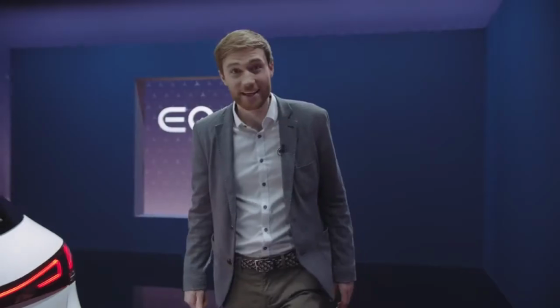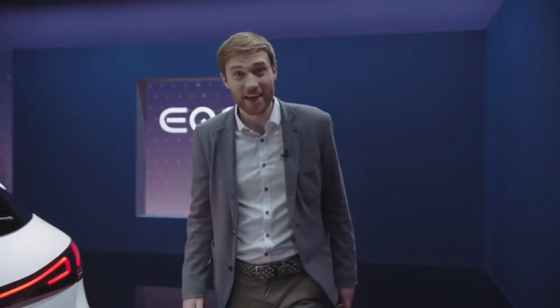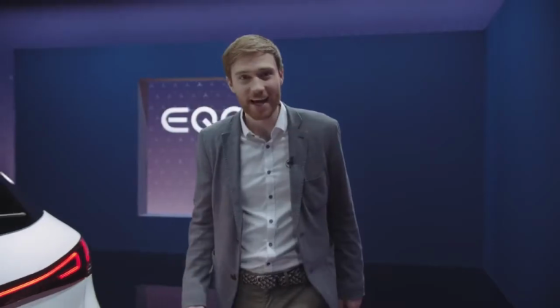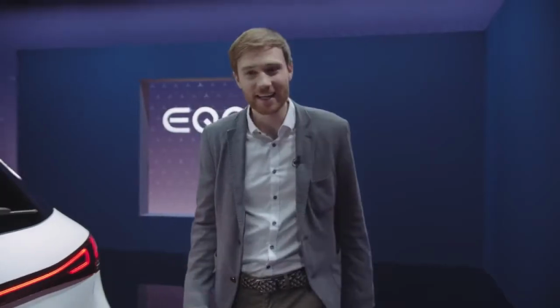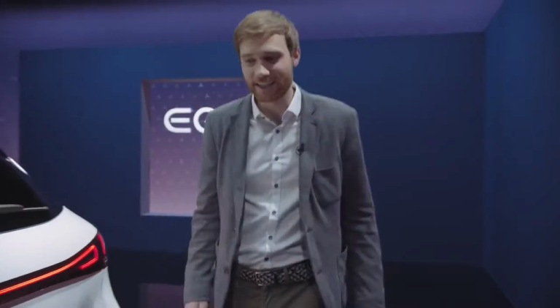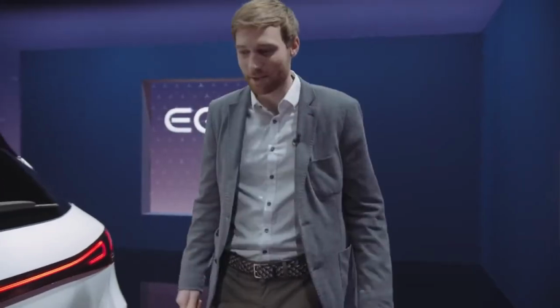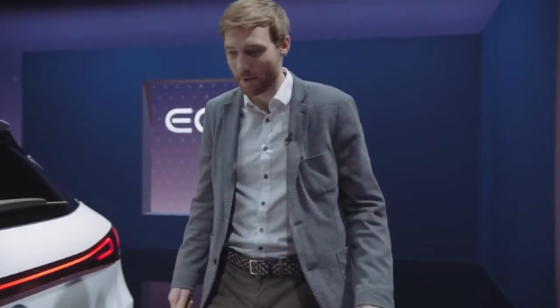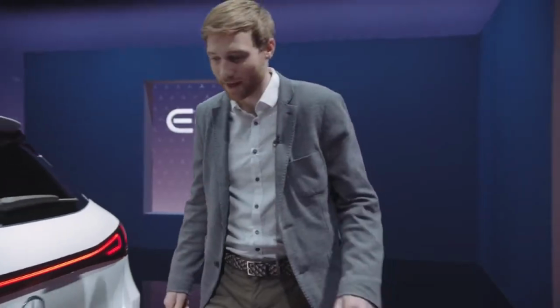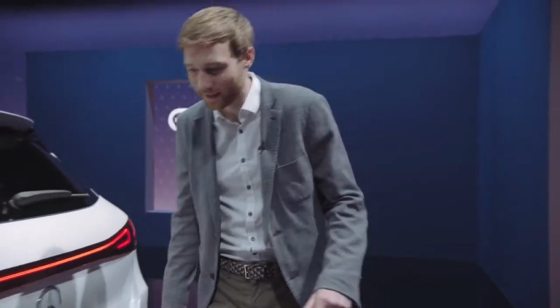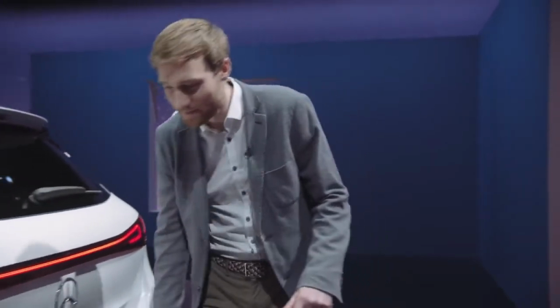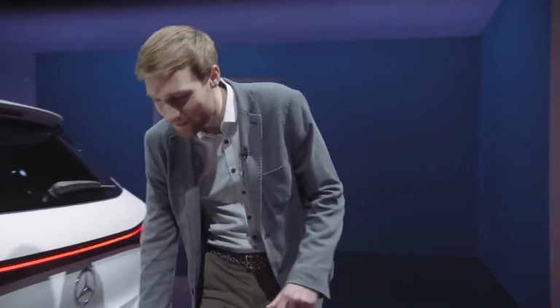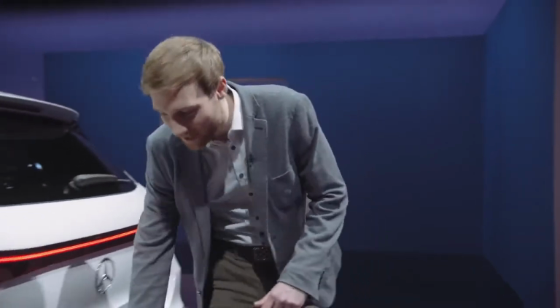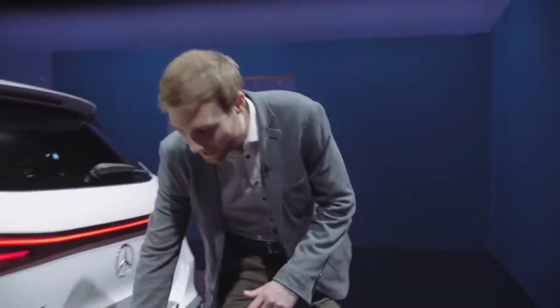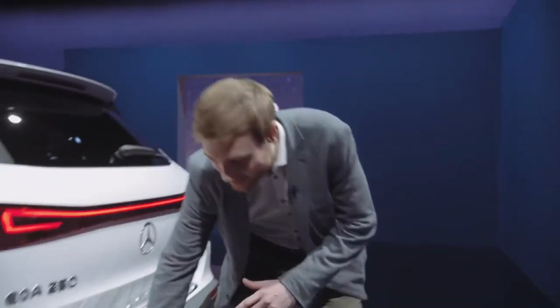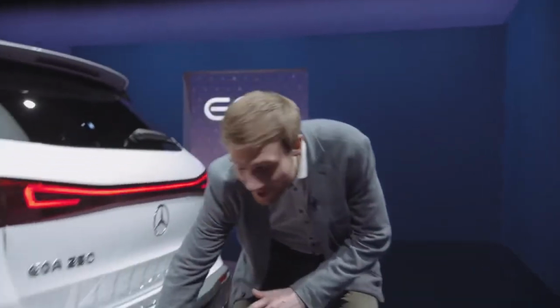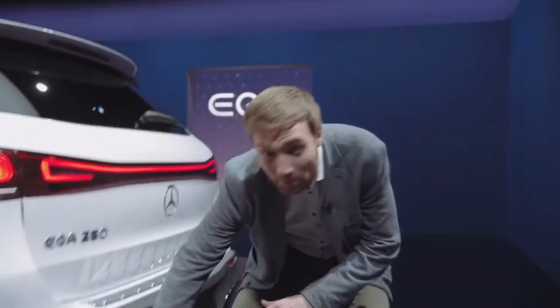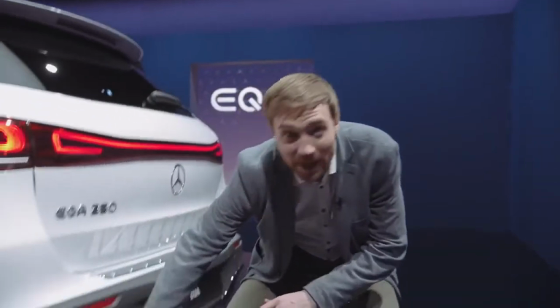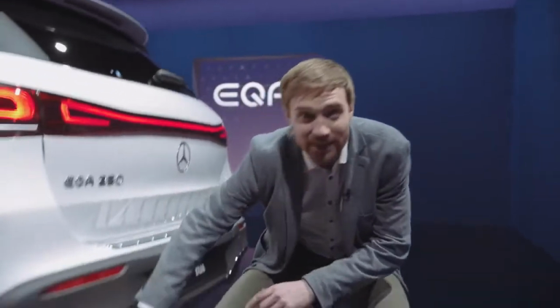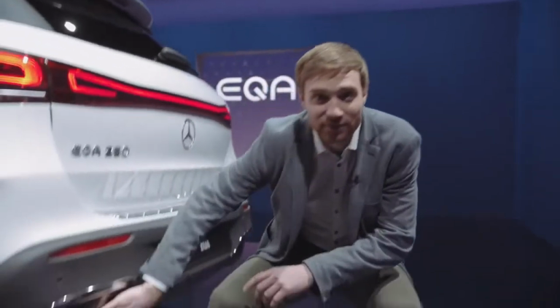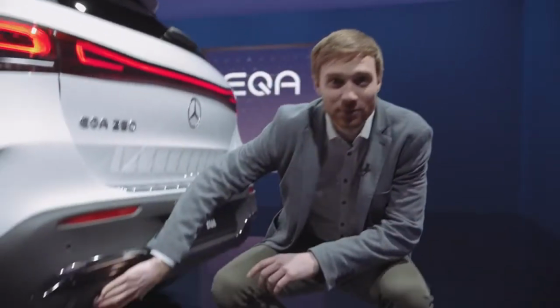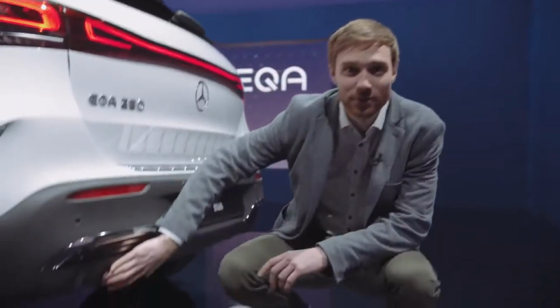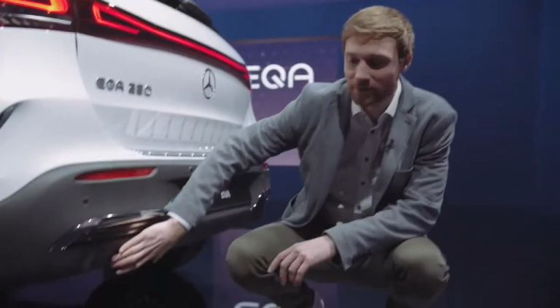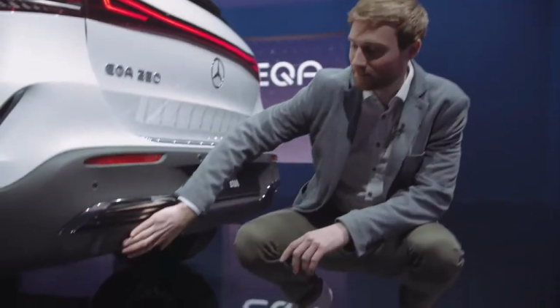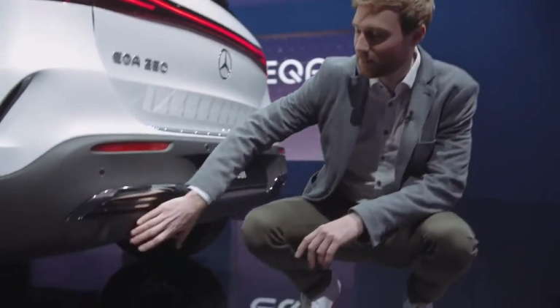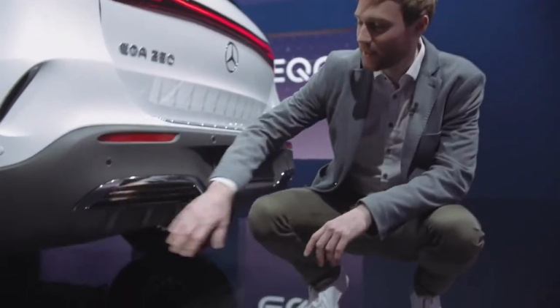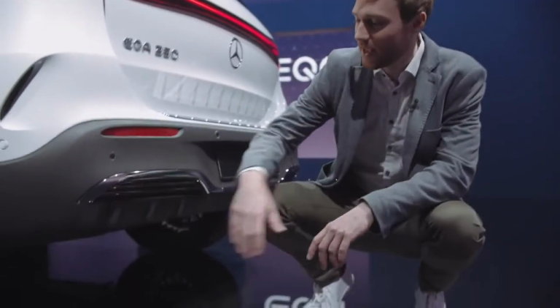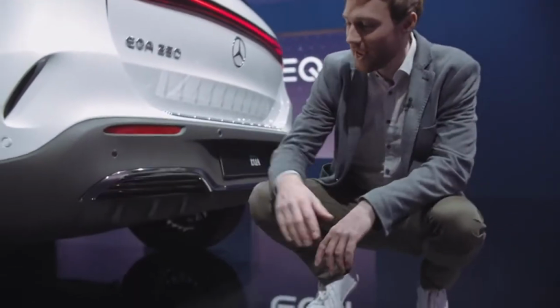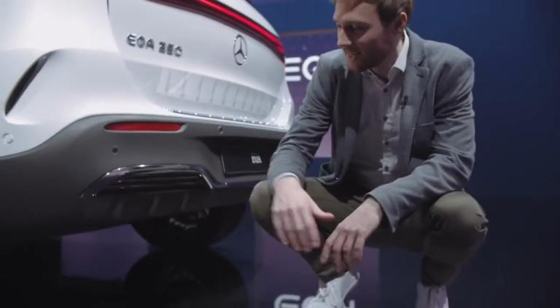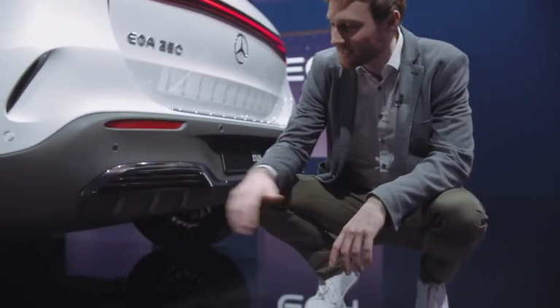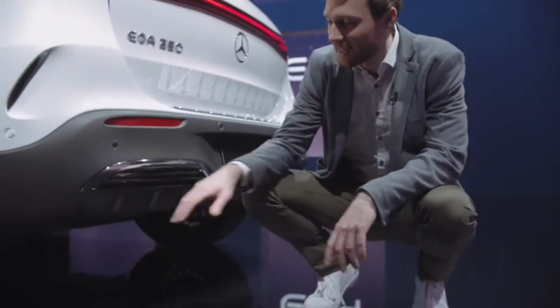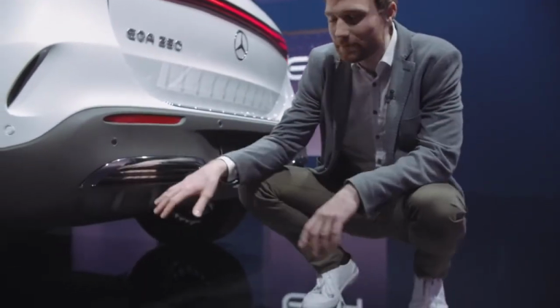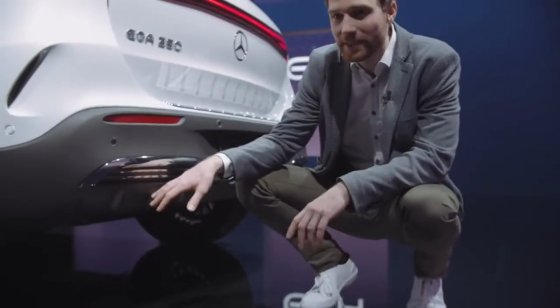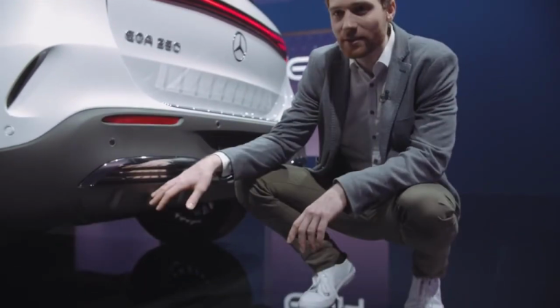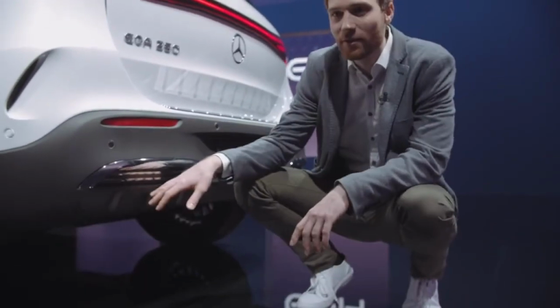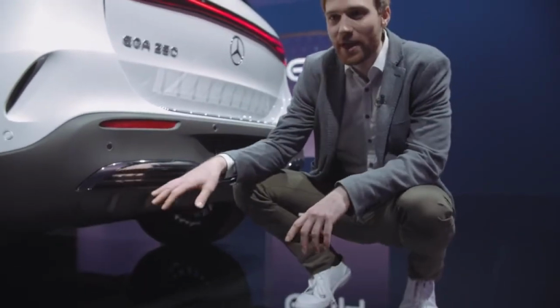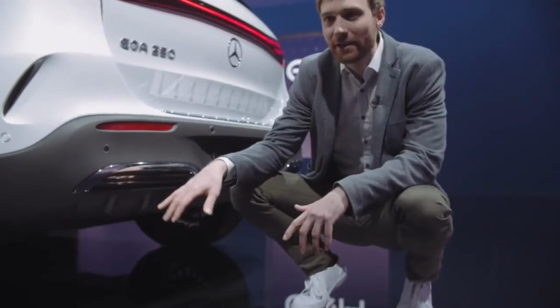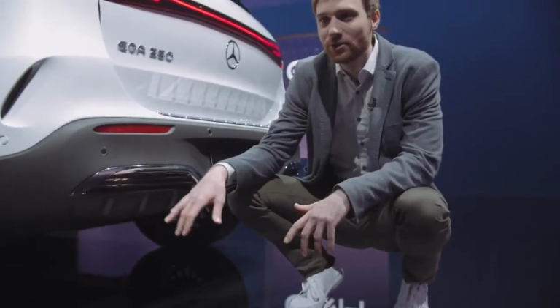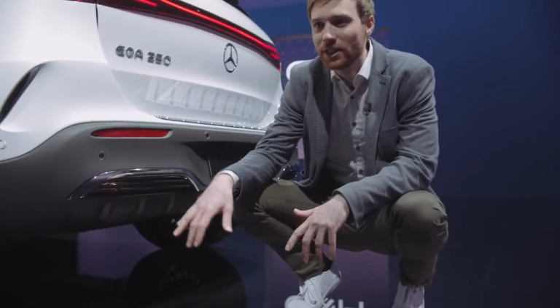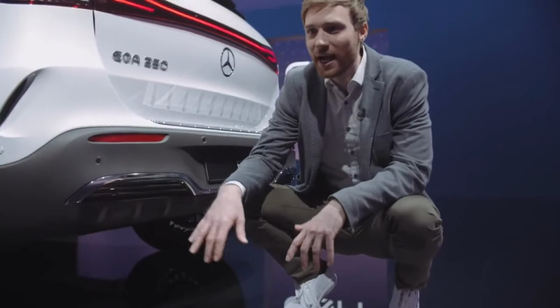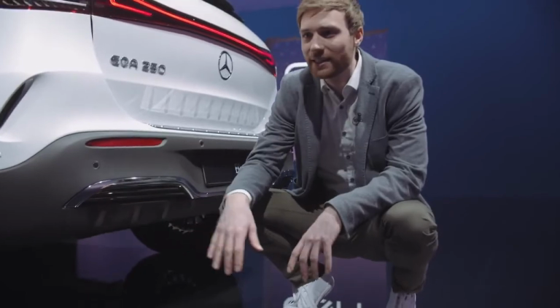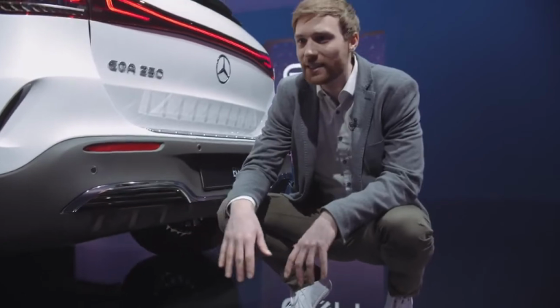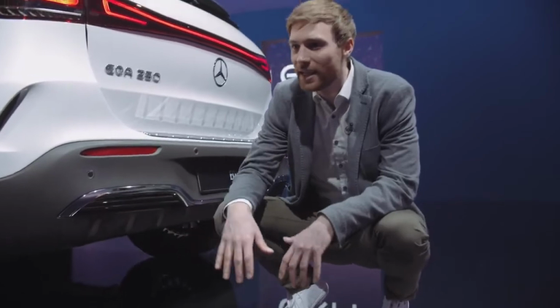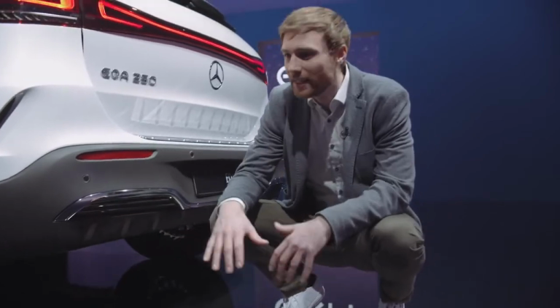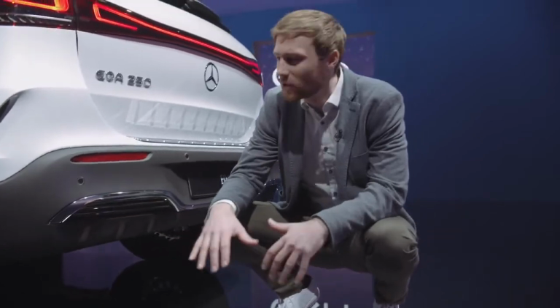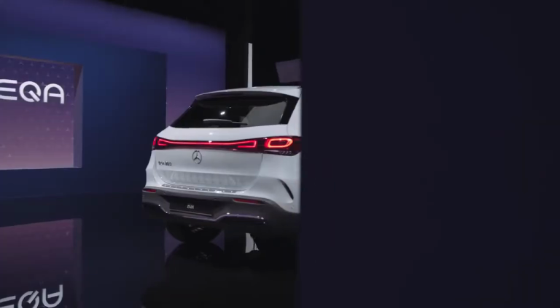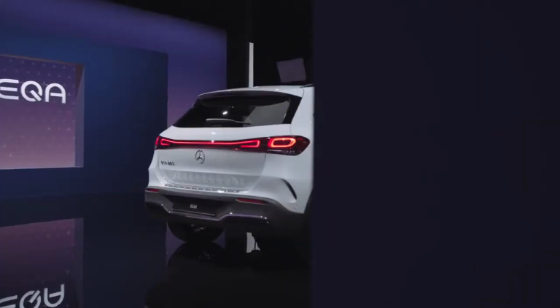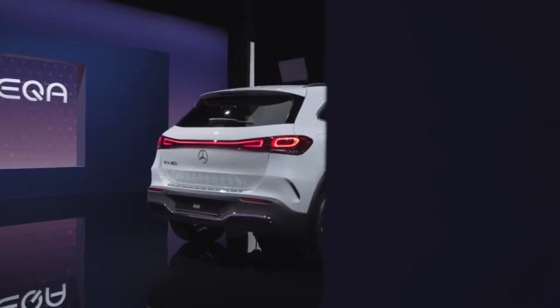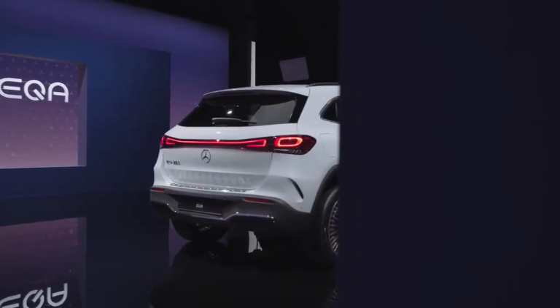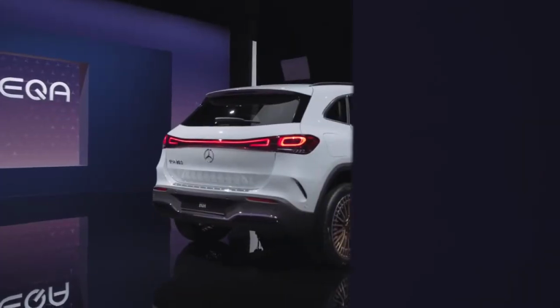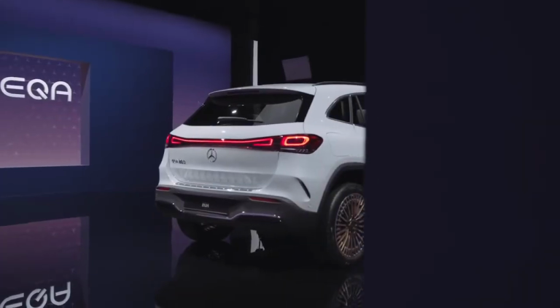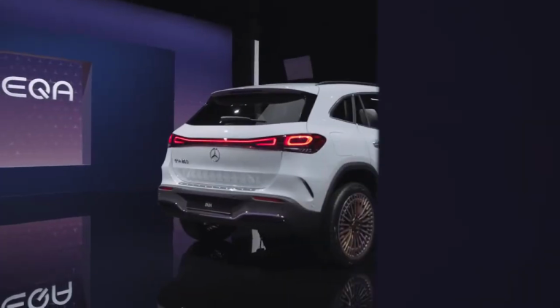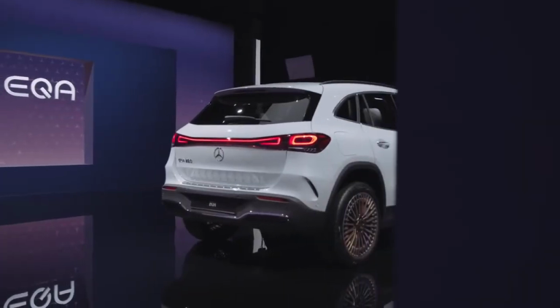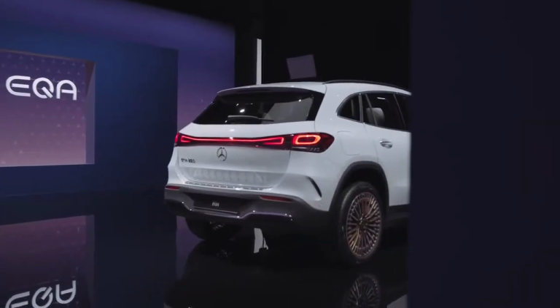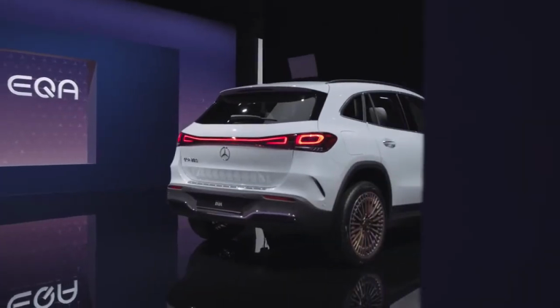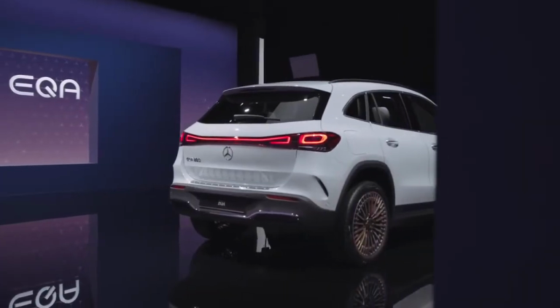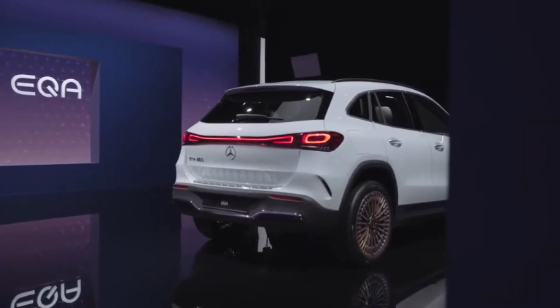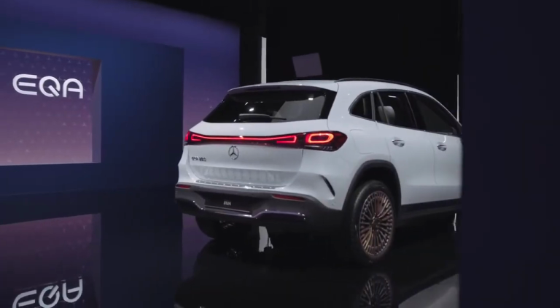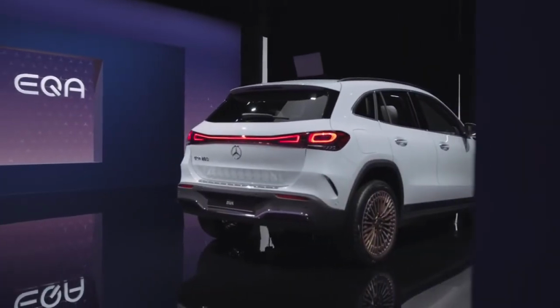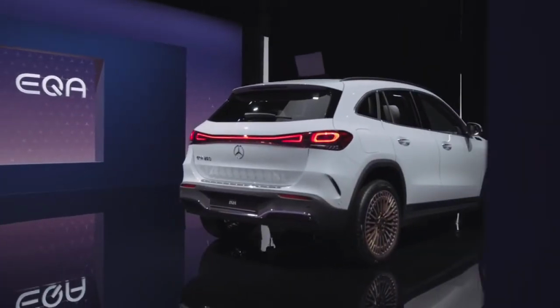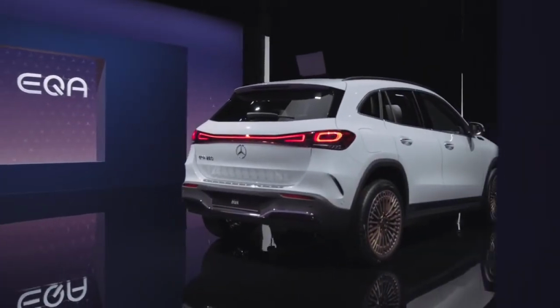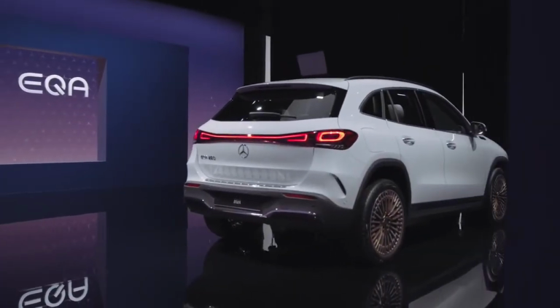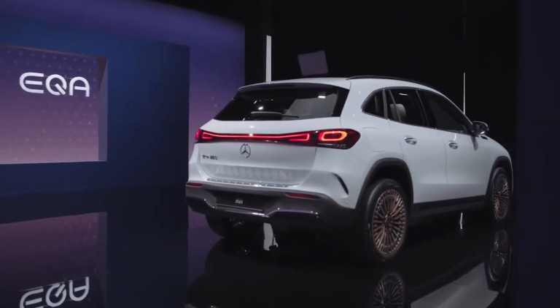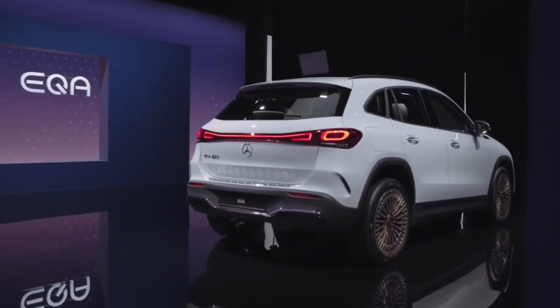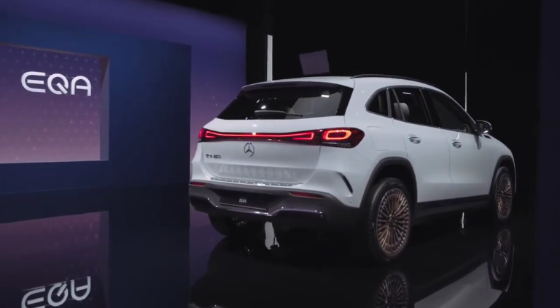Another highlight at the back is the implied diffuser. As an element of the AMG line, it completes the overall sporty appearance of the car.